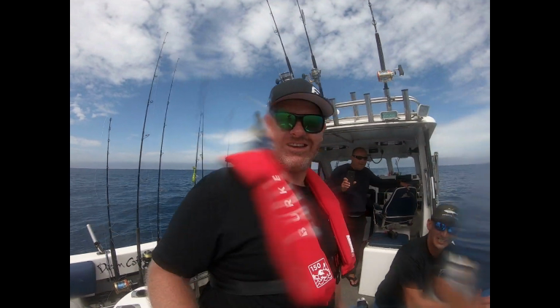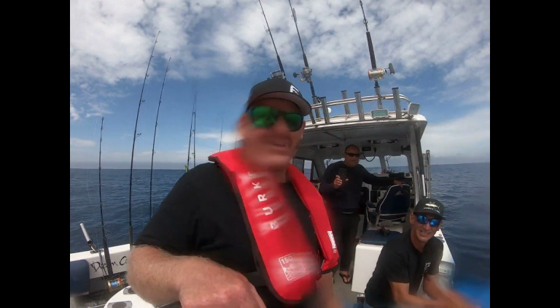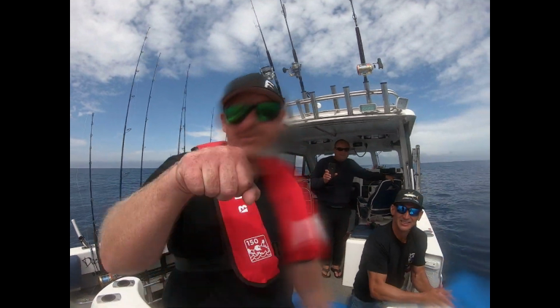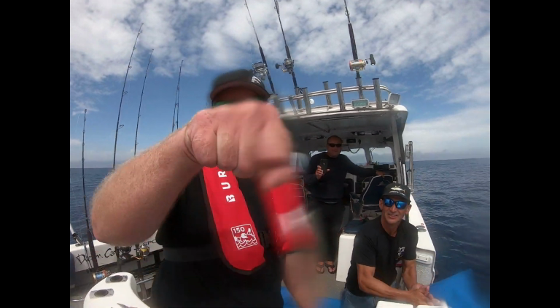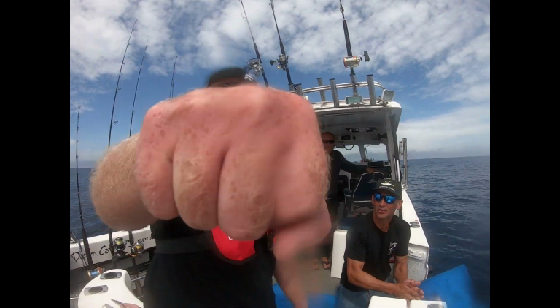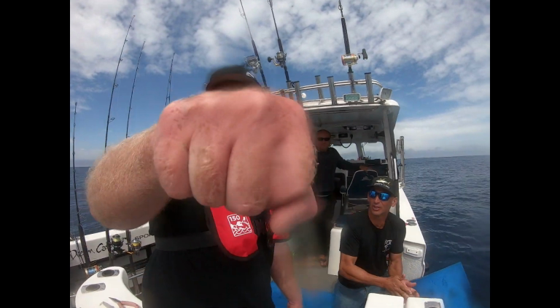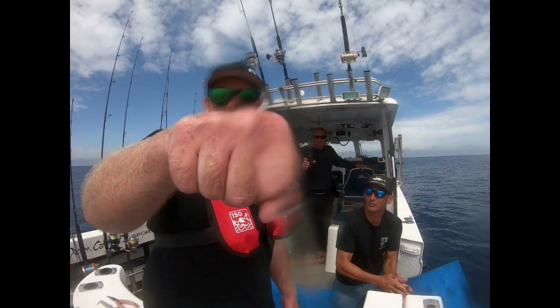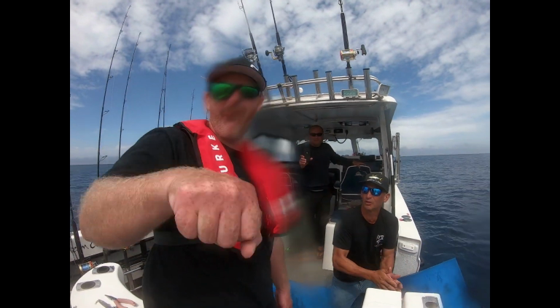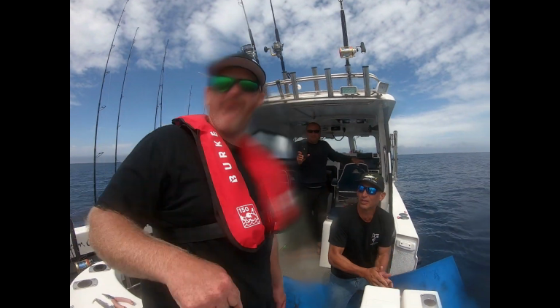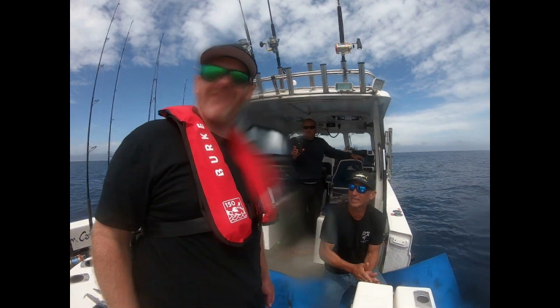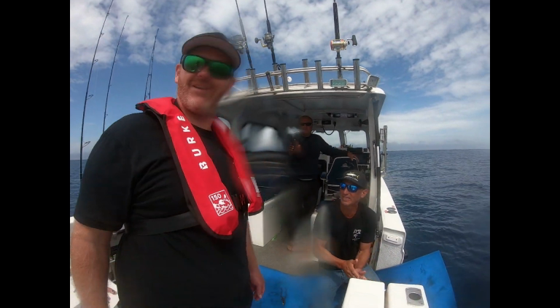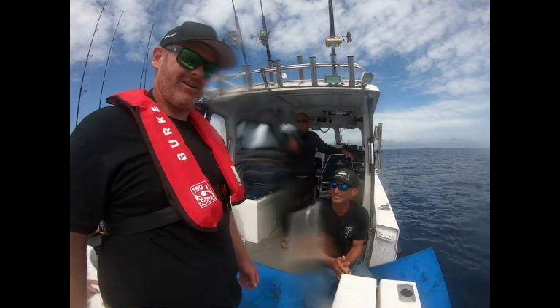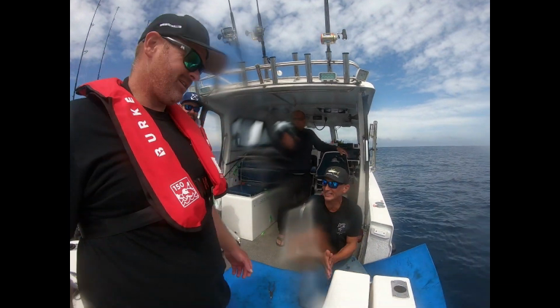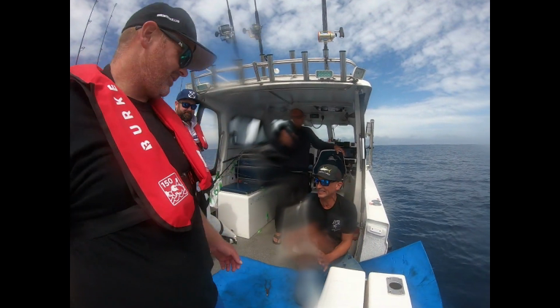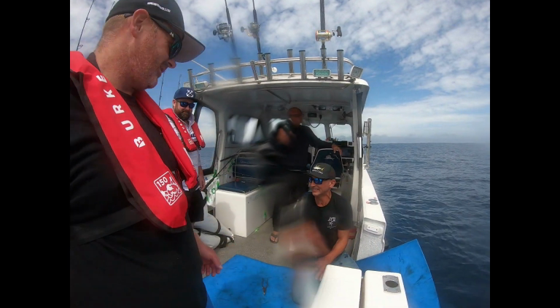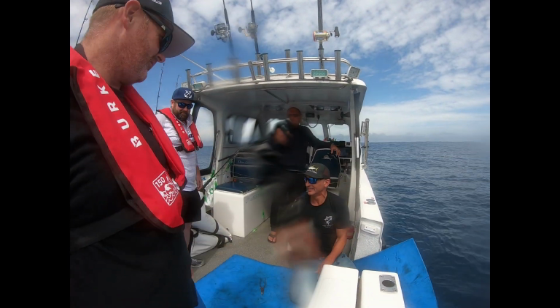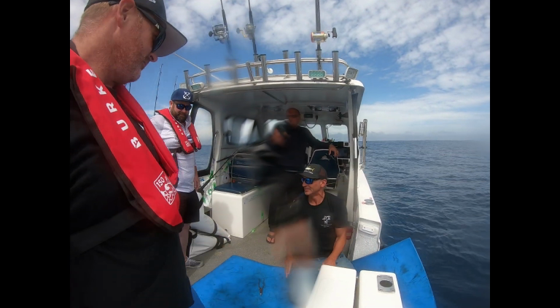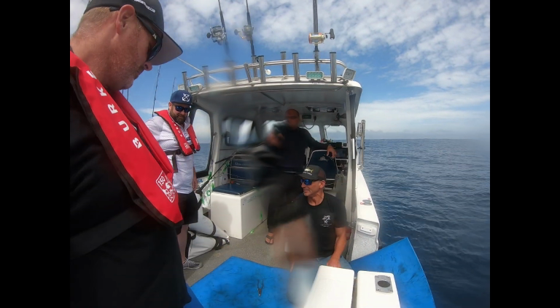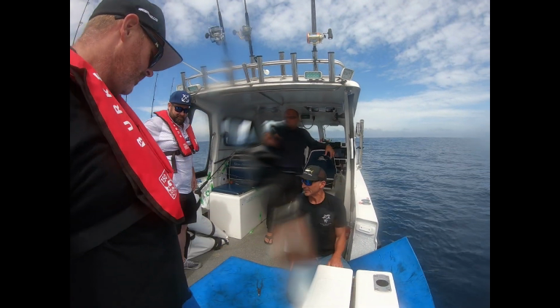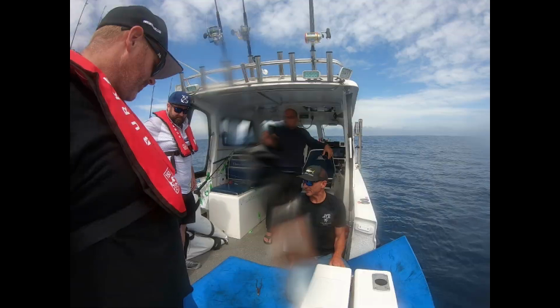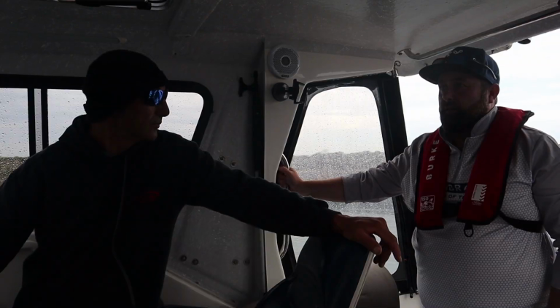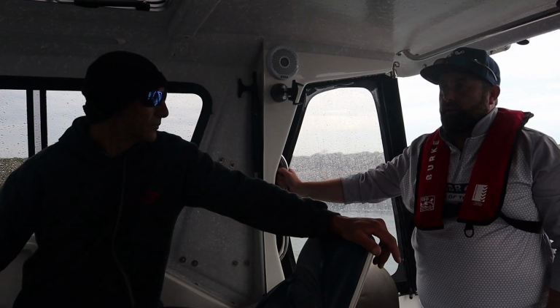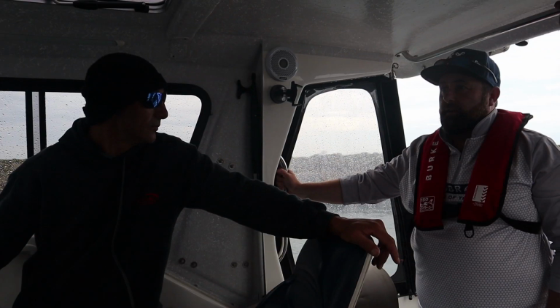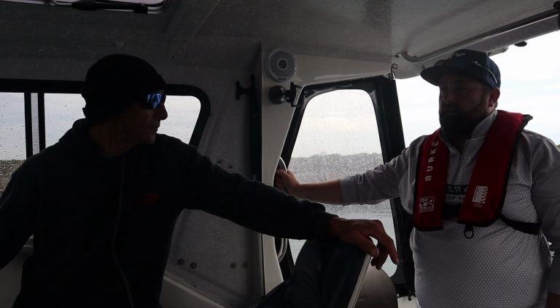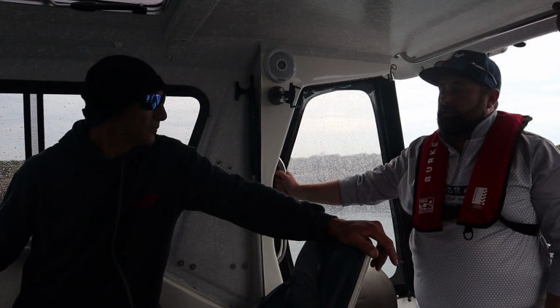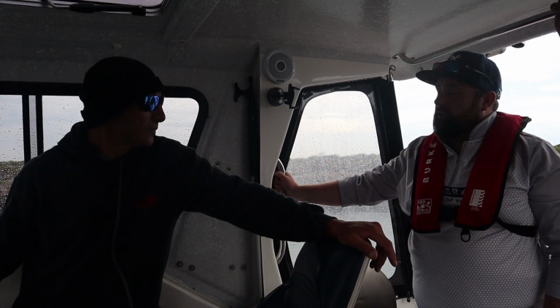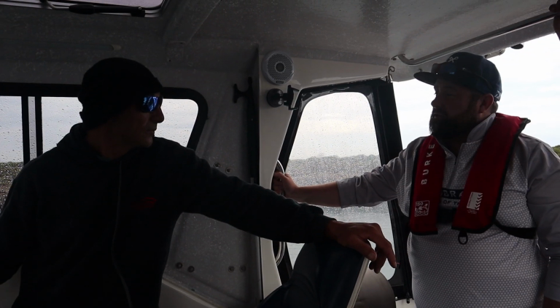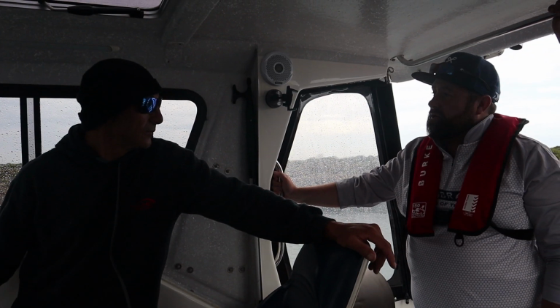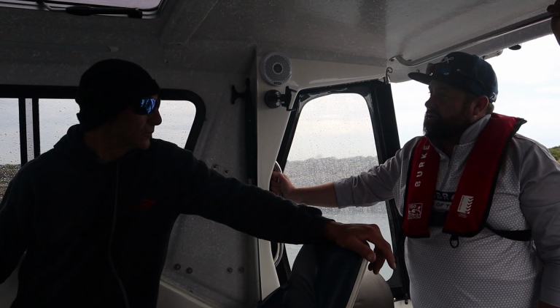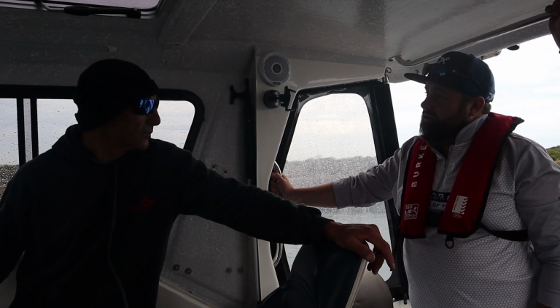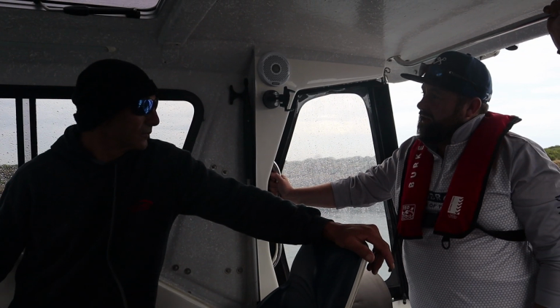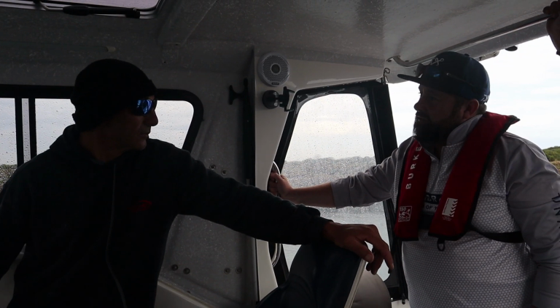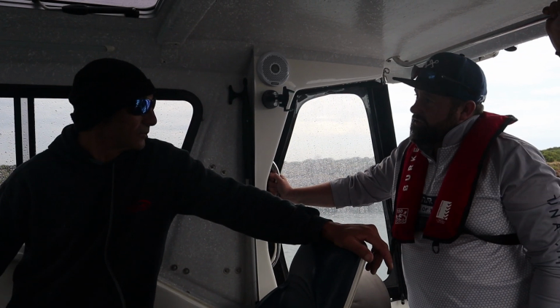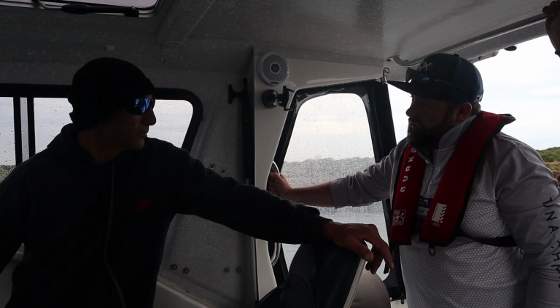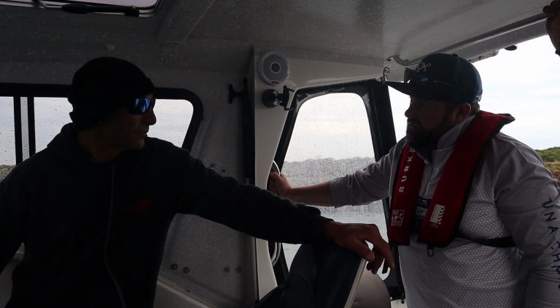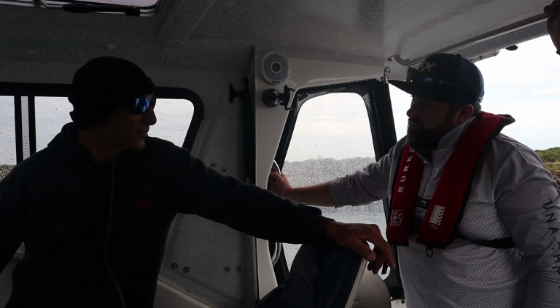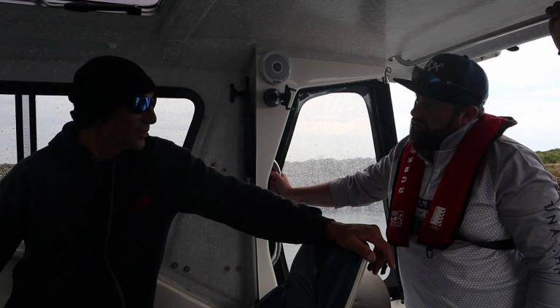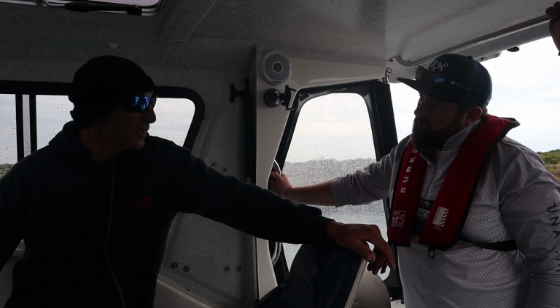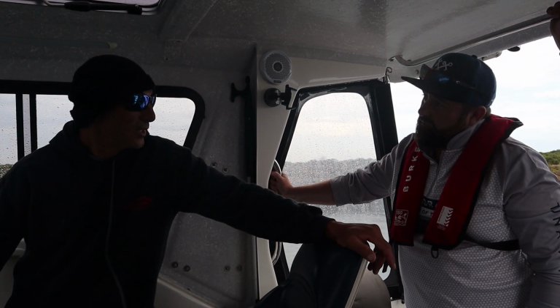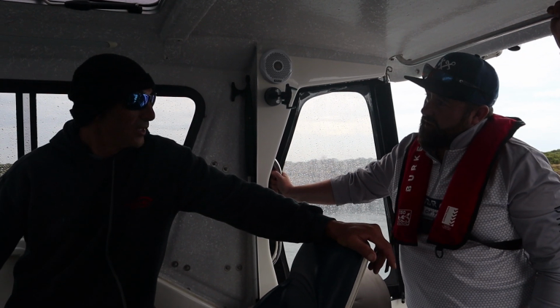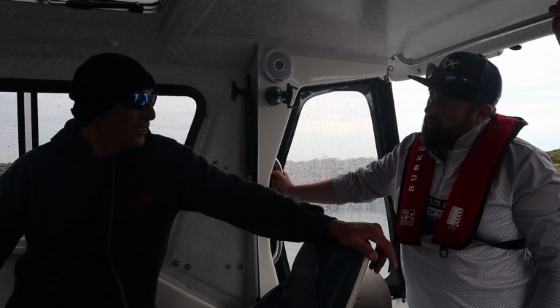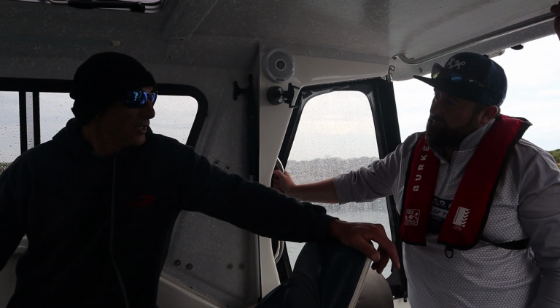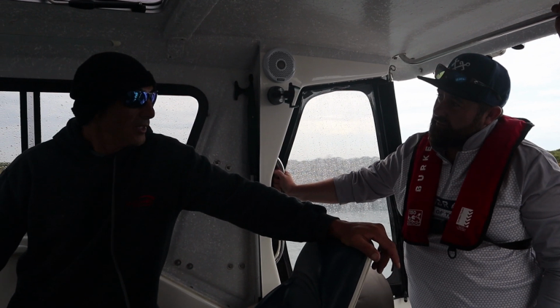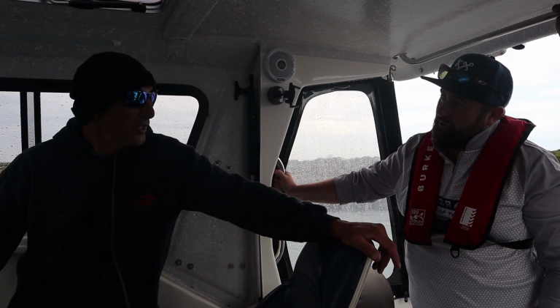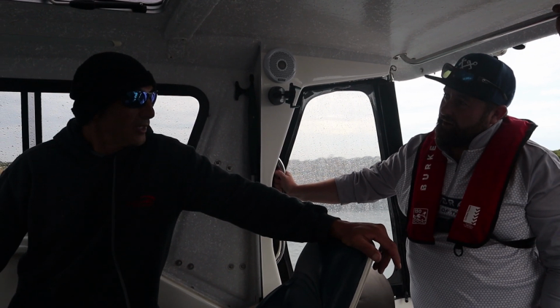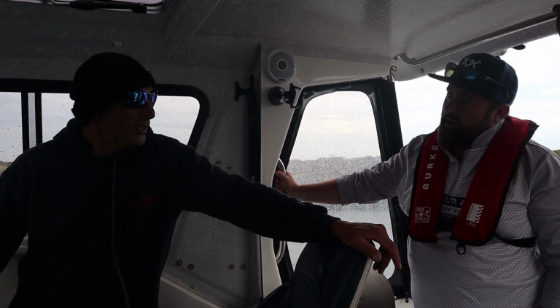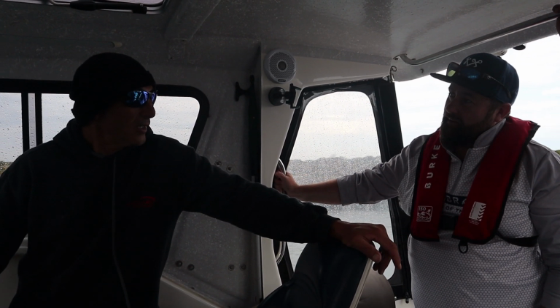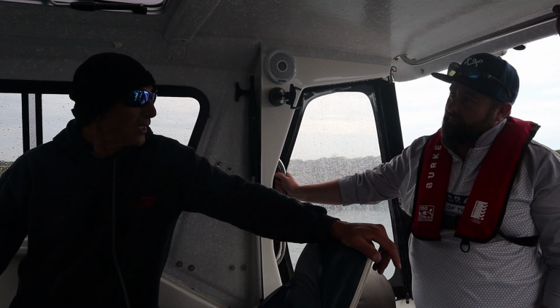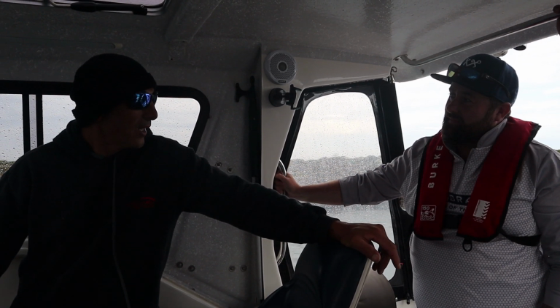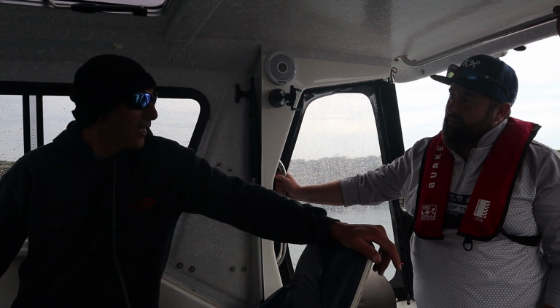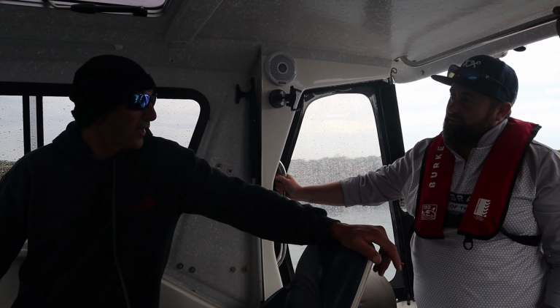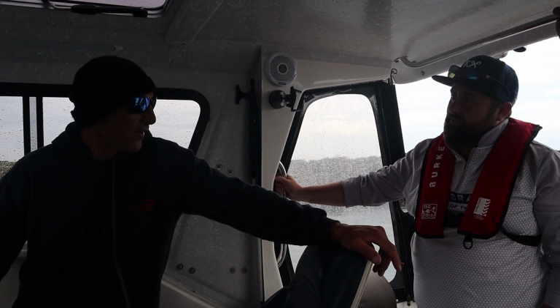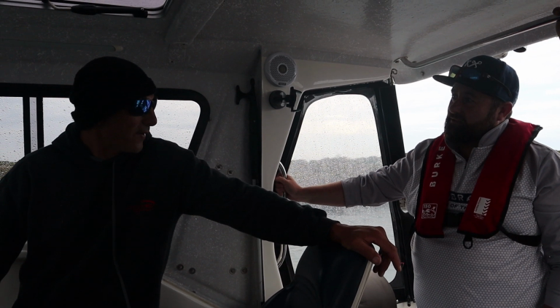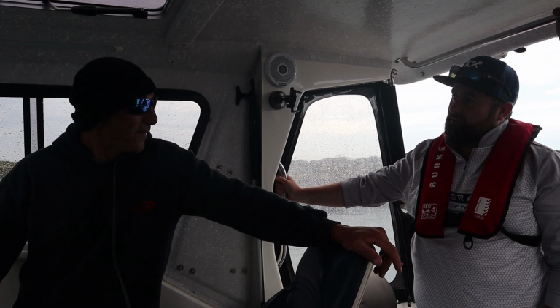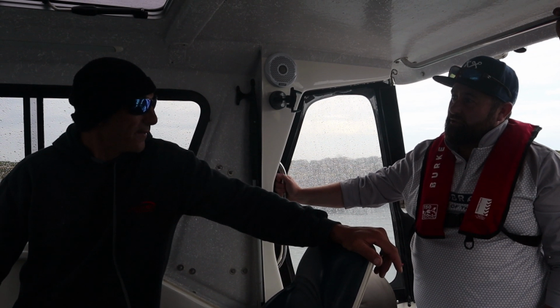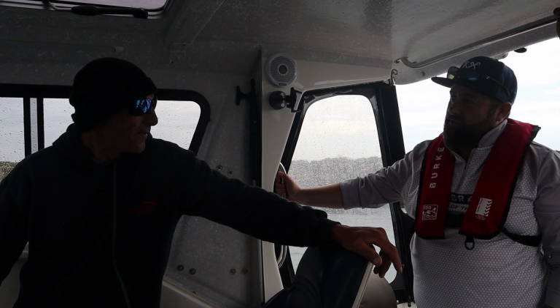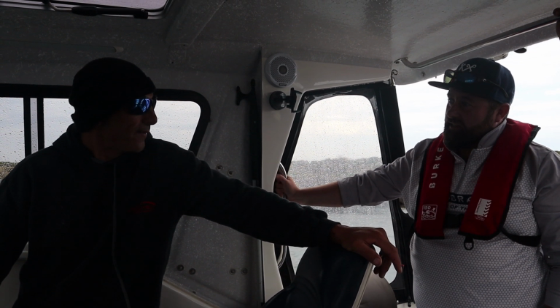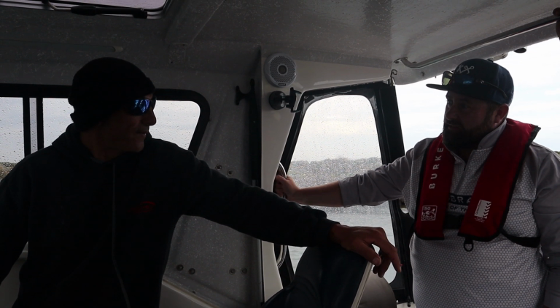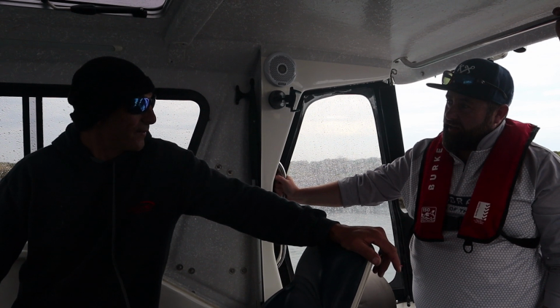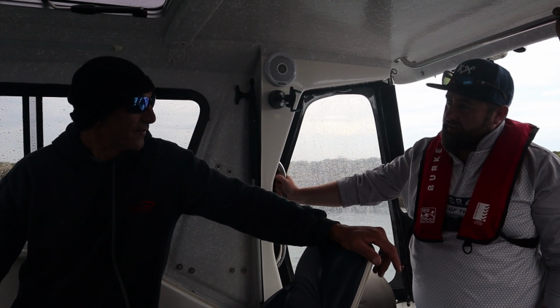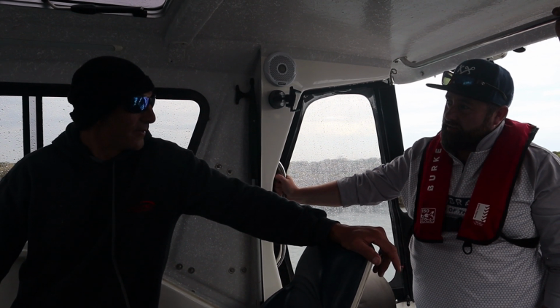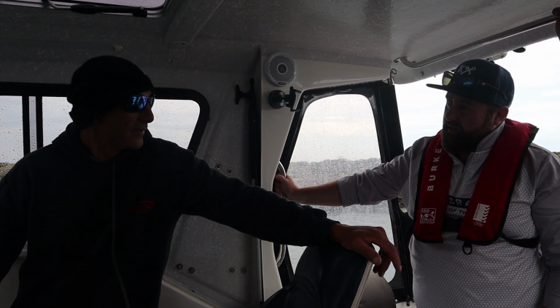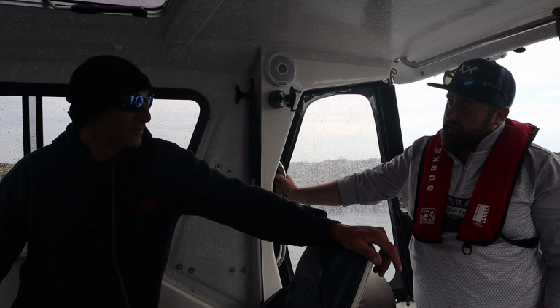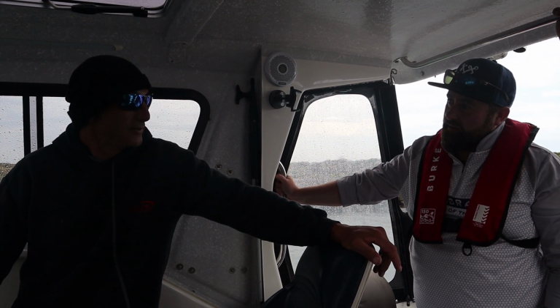Nice work, Andy. So have a good day, Richie — thank you for that. We've got two sat tags out.